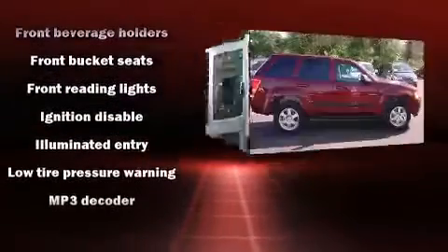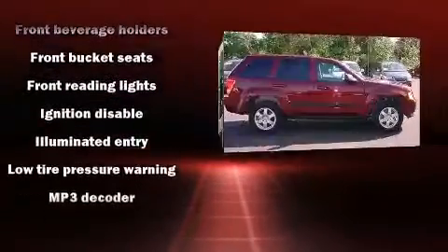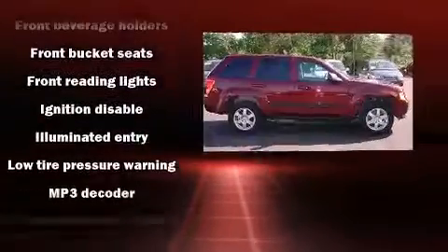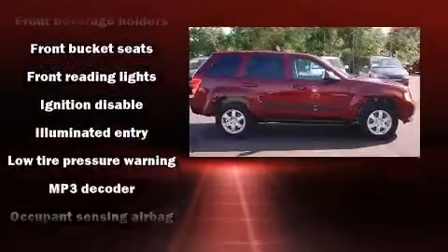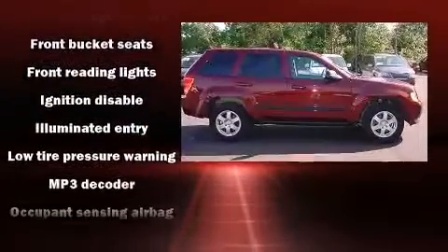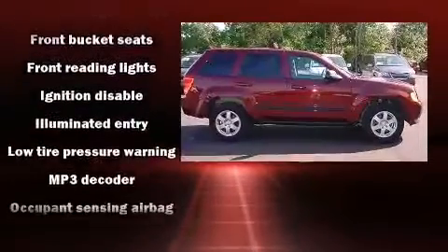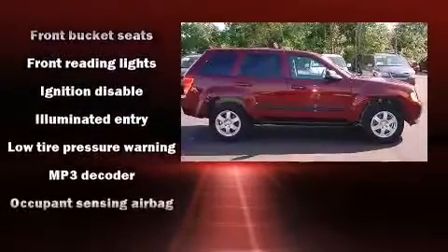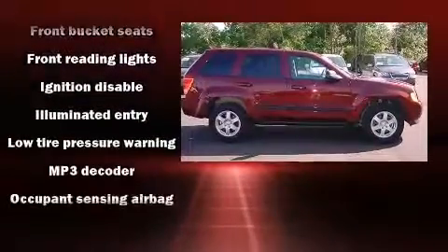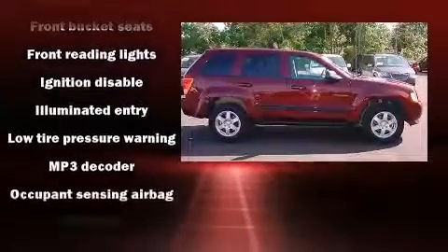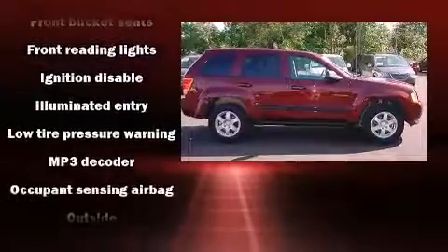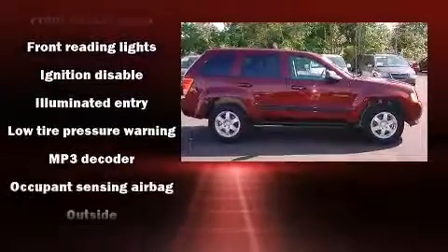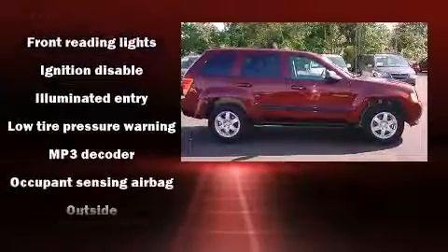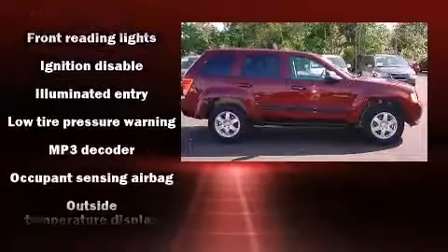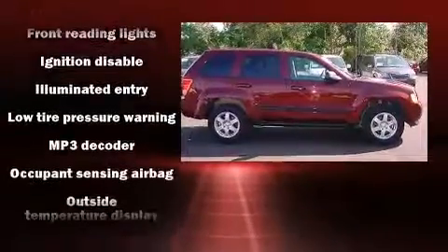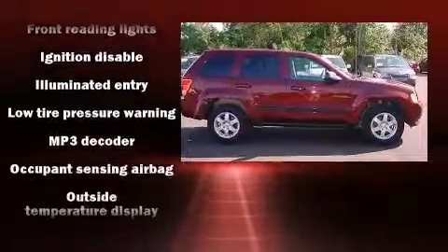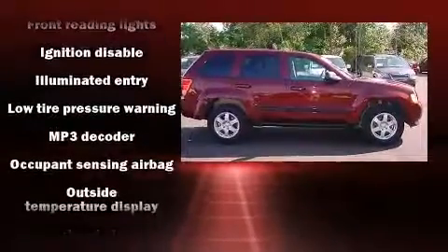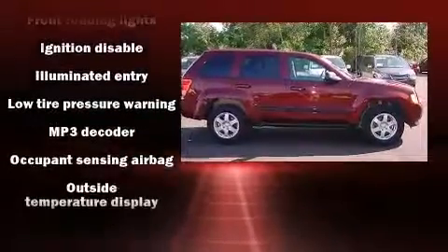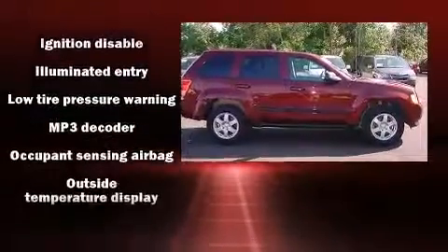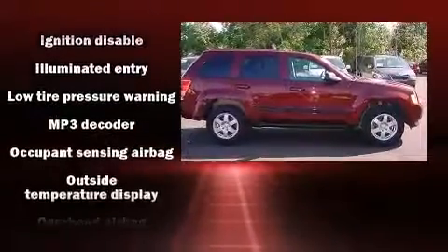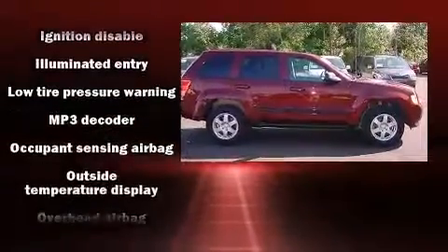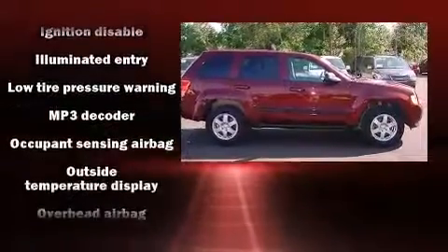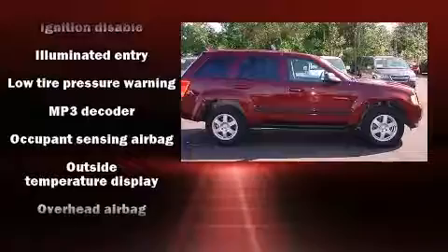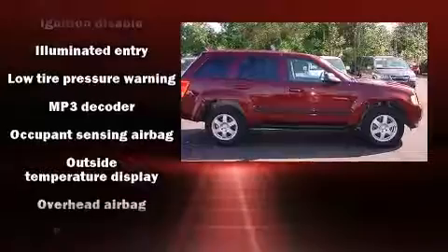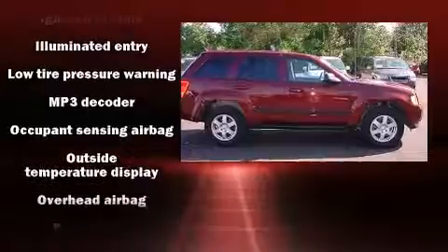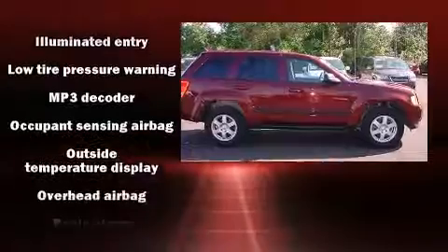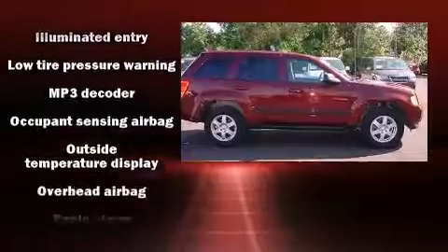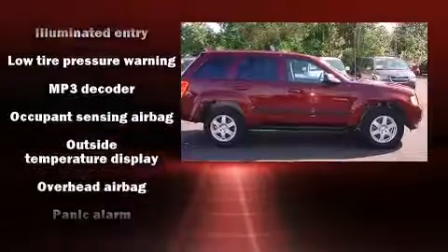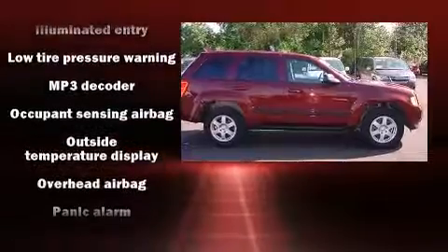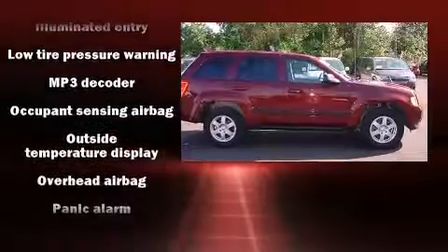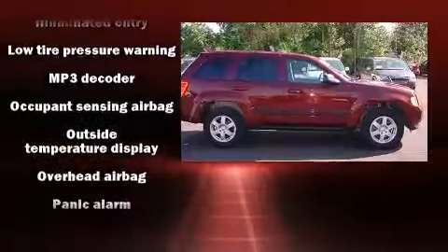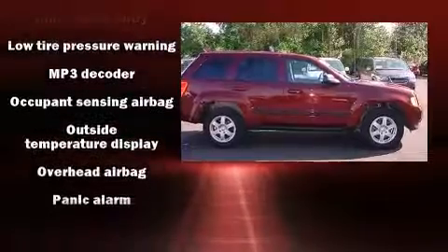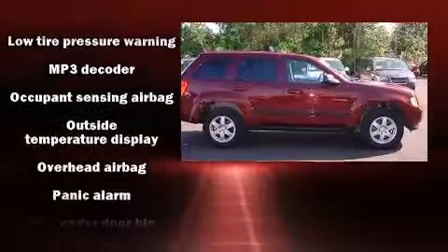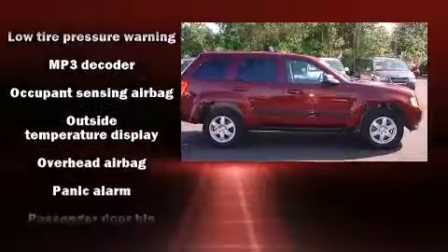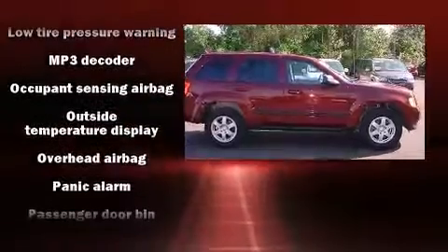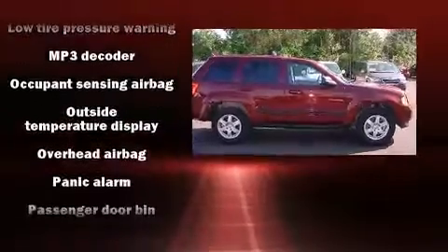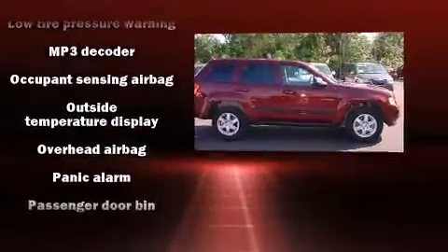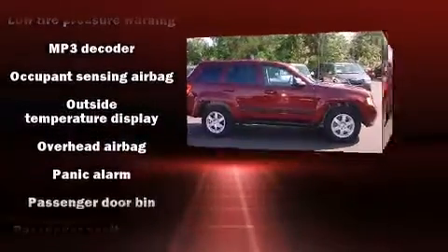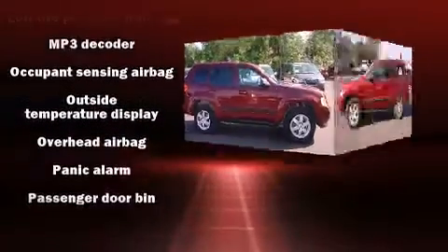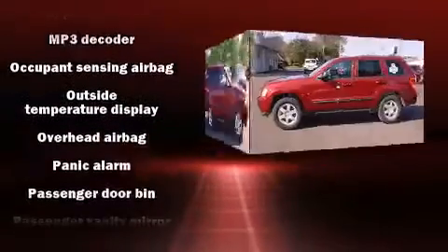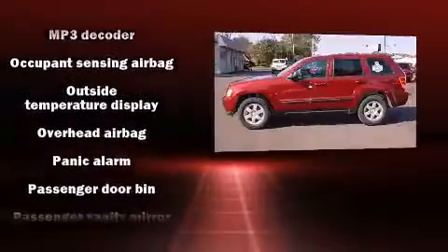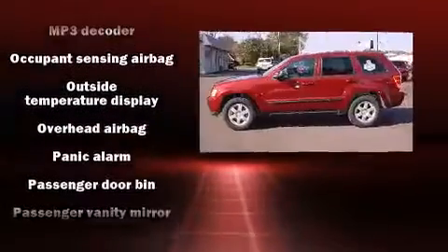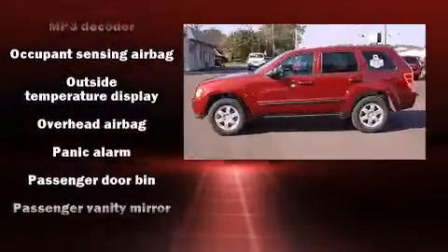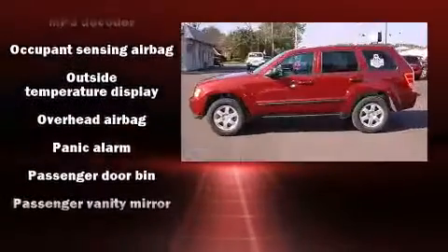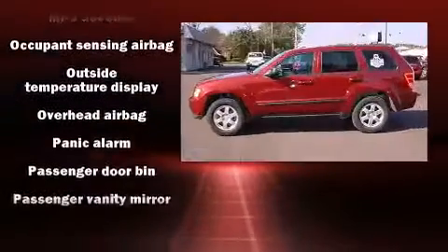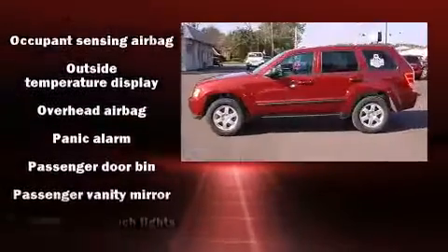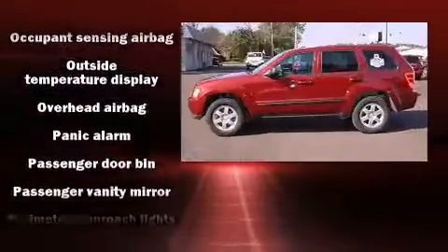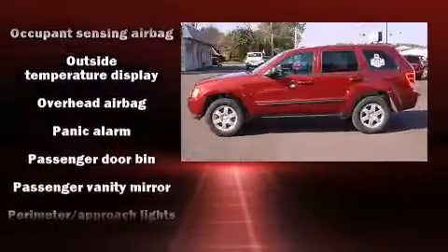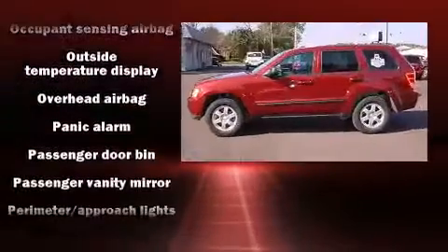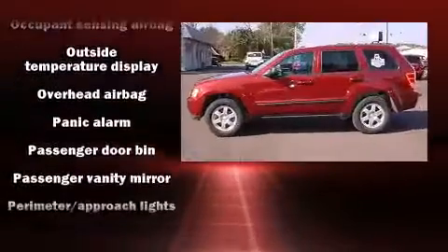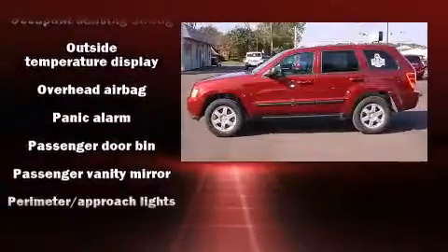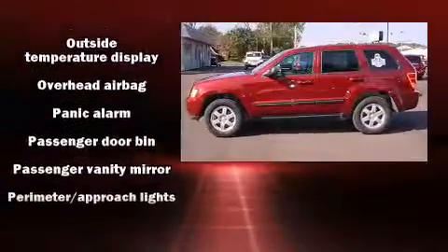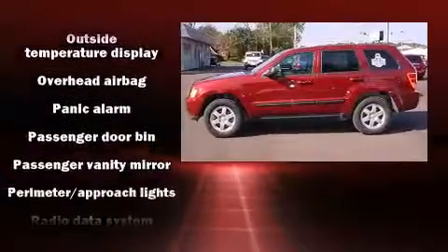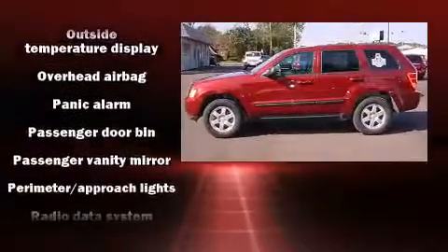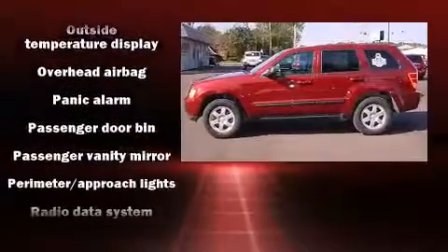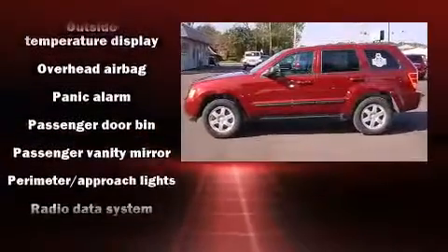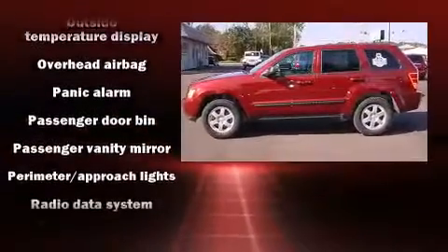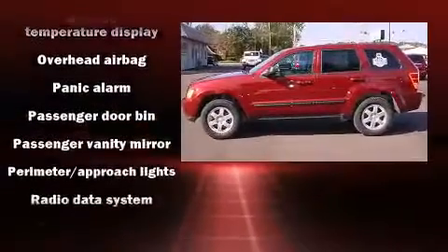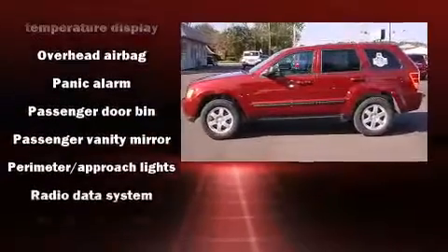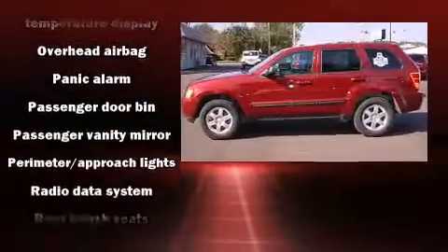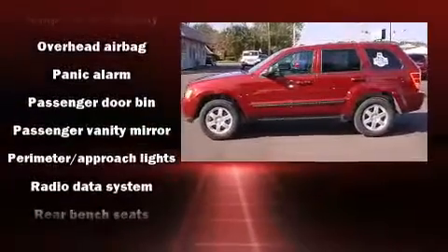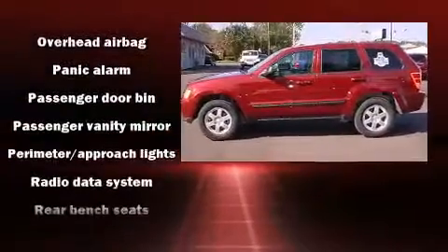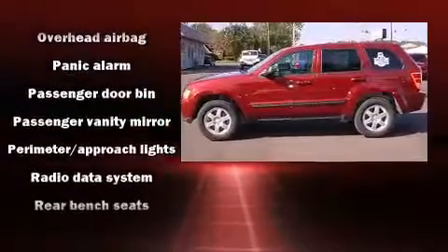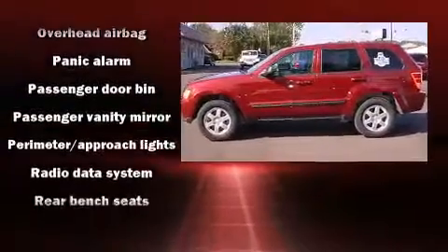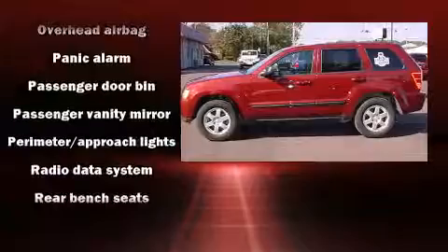A panic alarm and four-wheel disc brakes with ABS further enhance protection. Brake Assist technology provides extra pressure when applying the brakes.